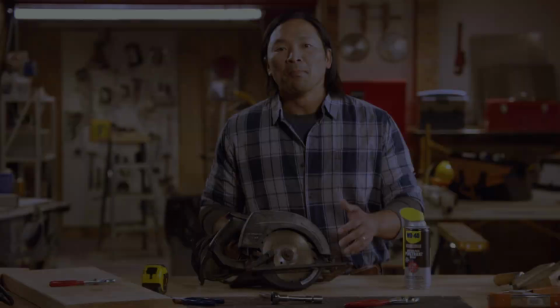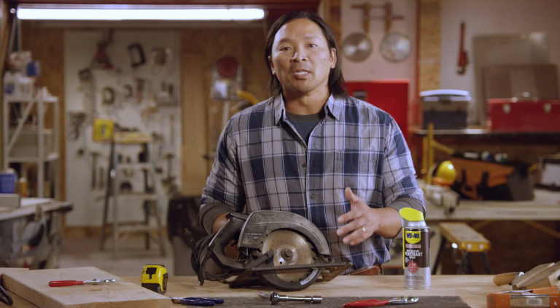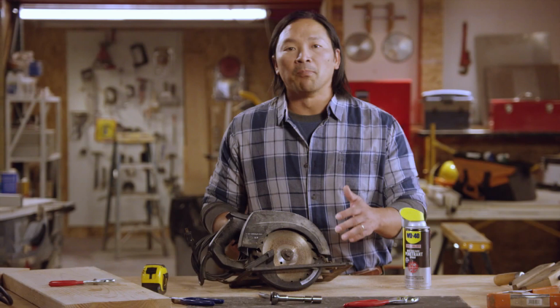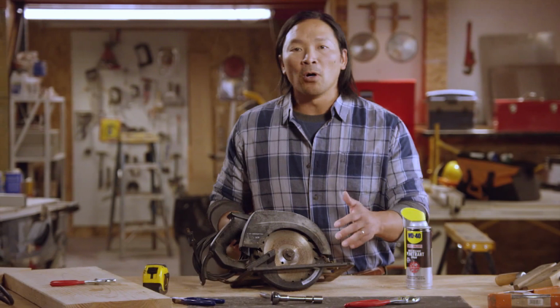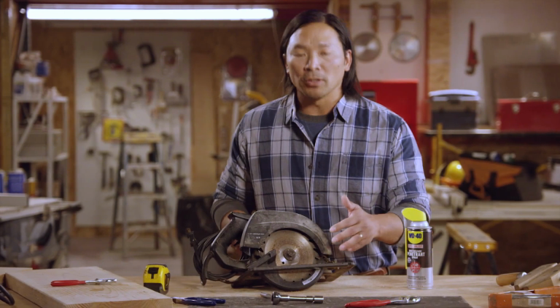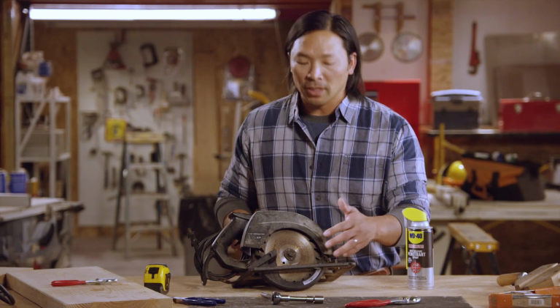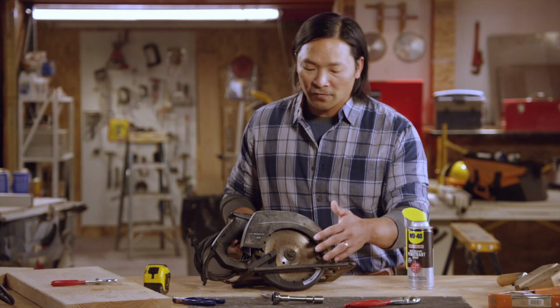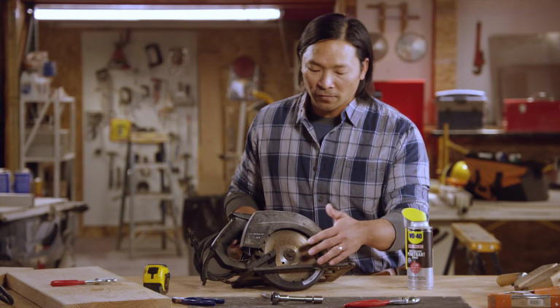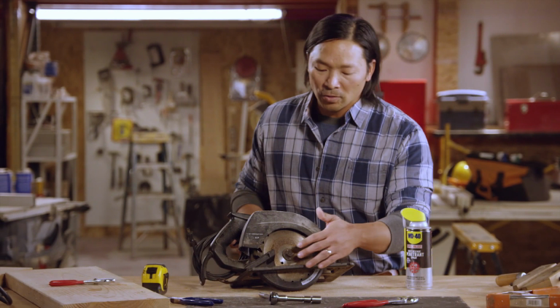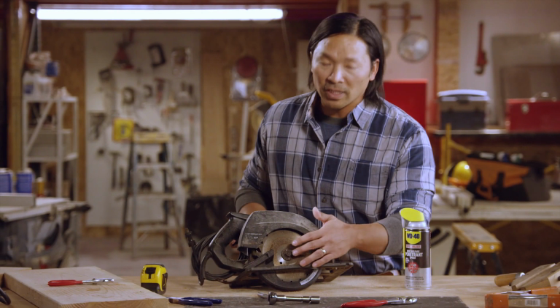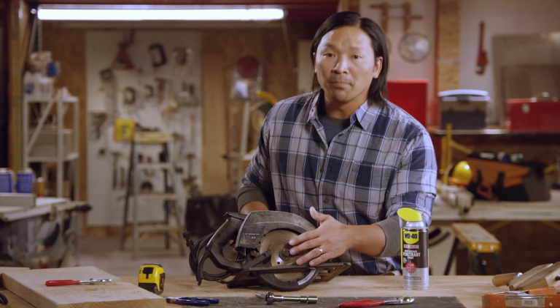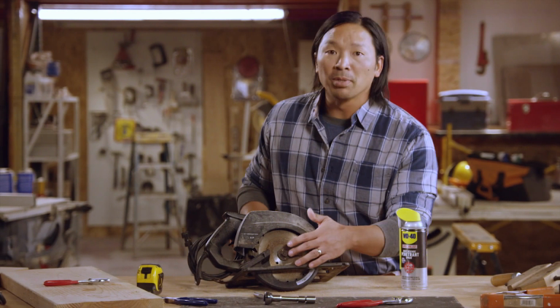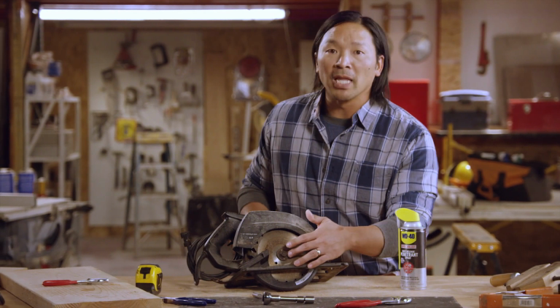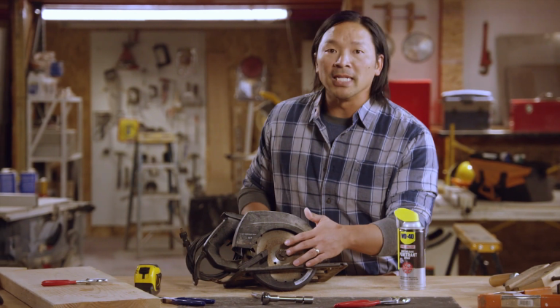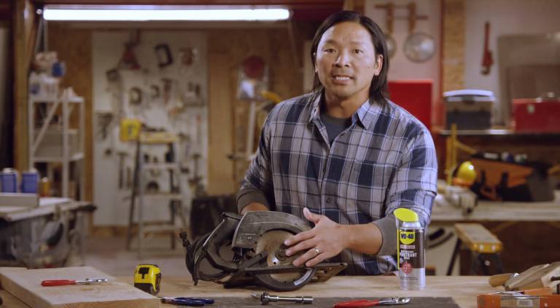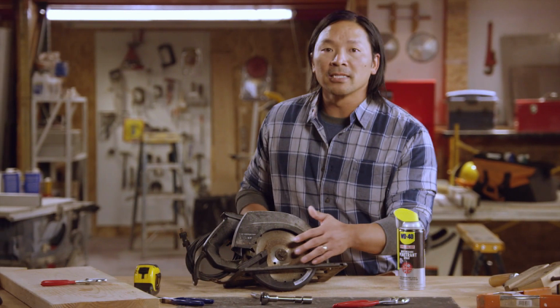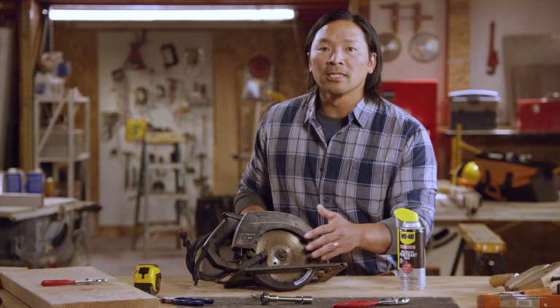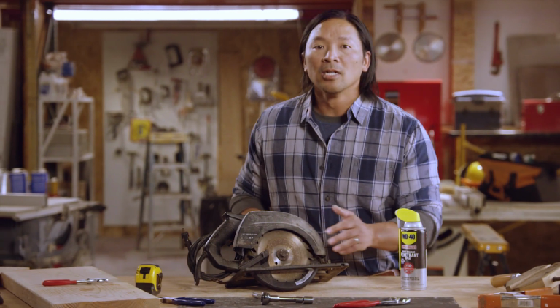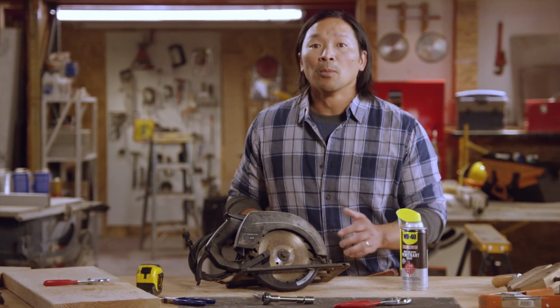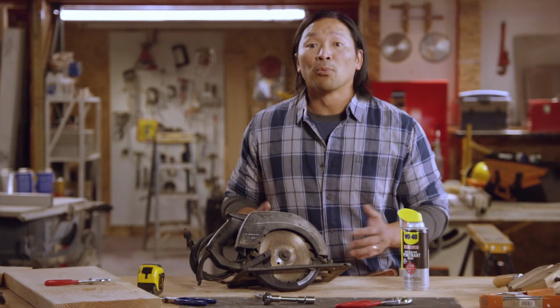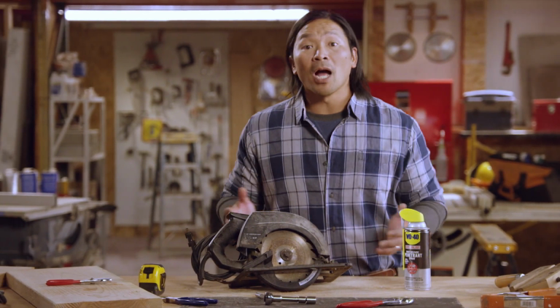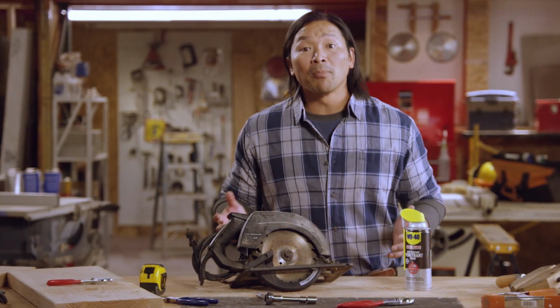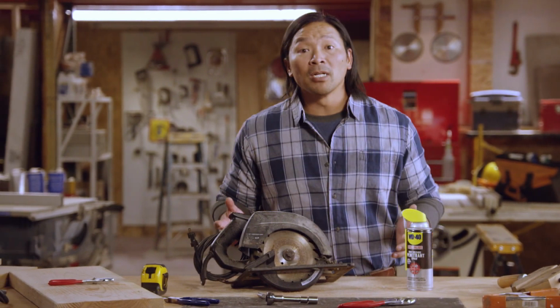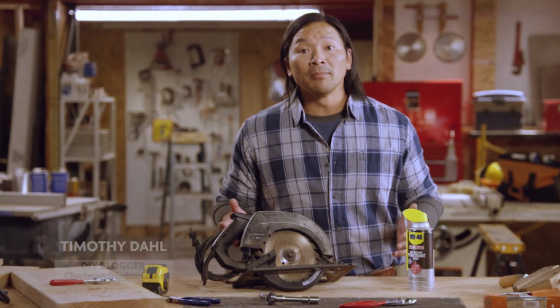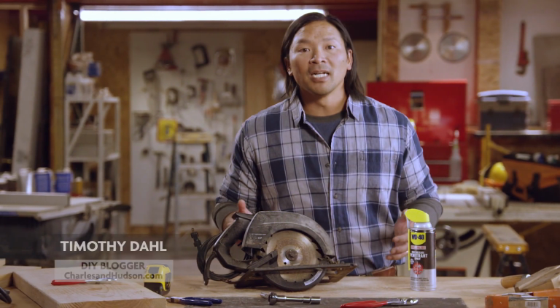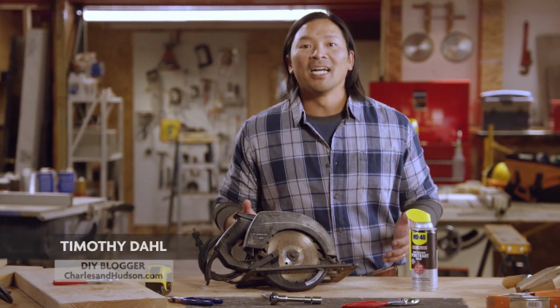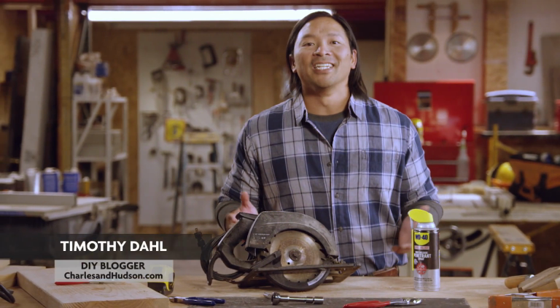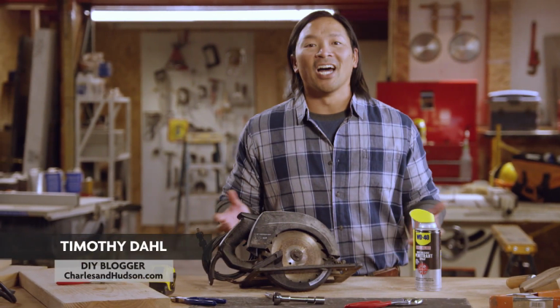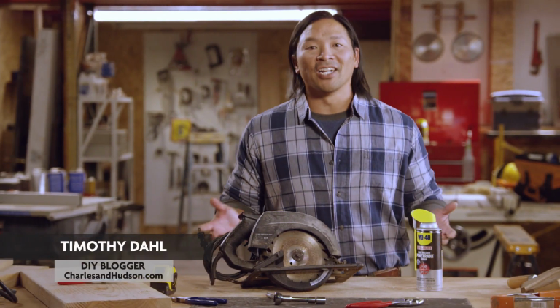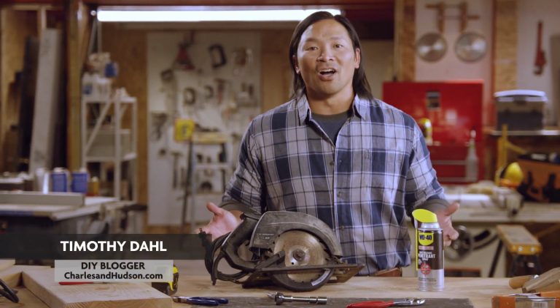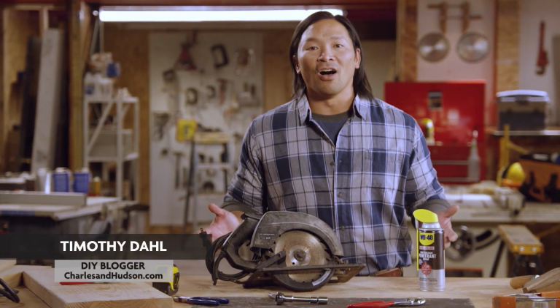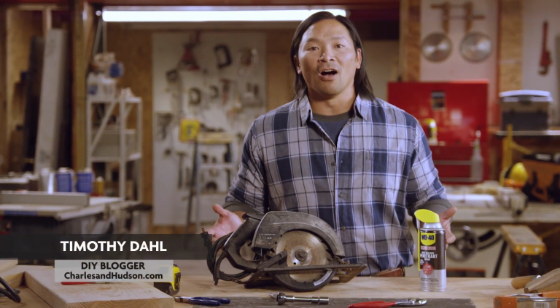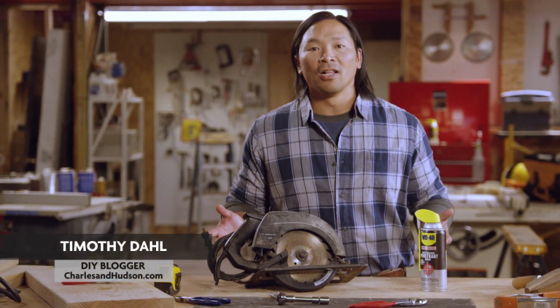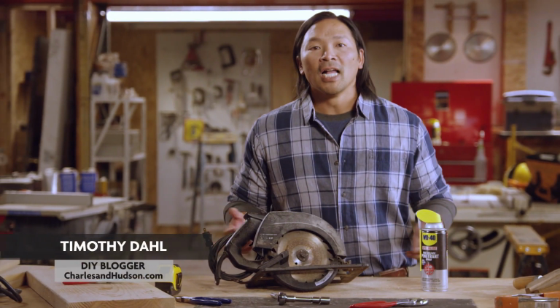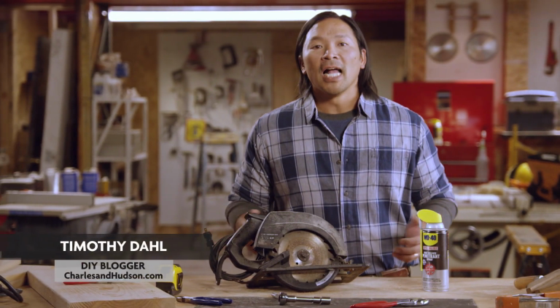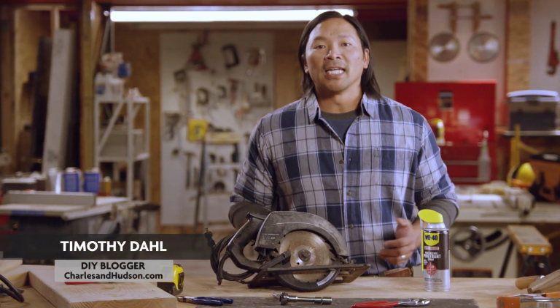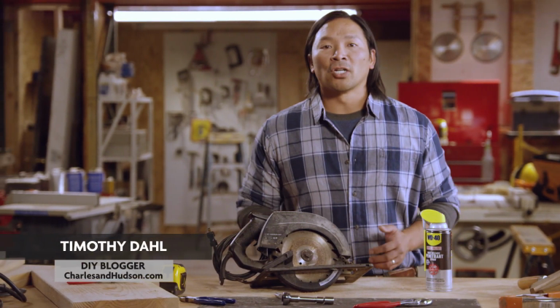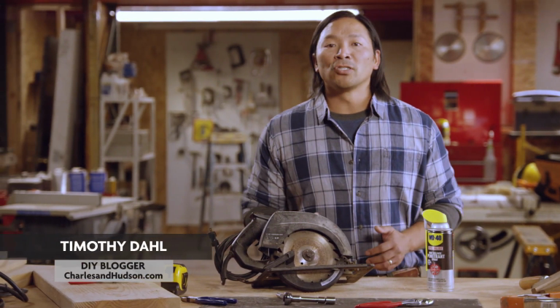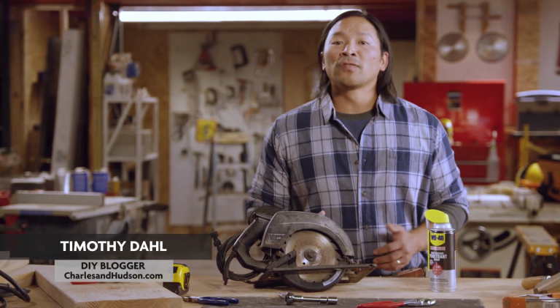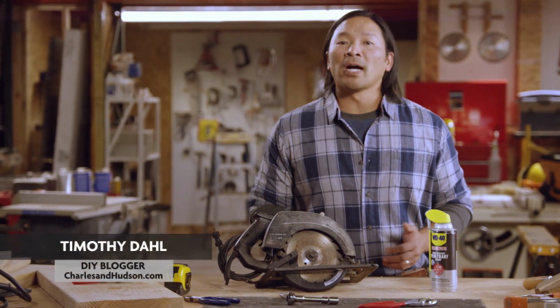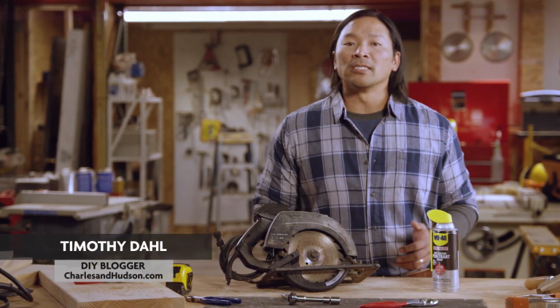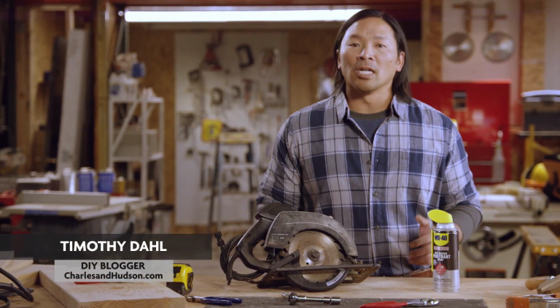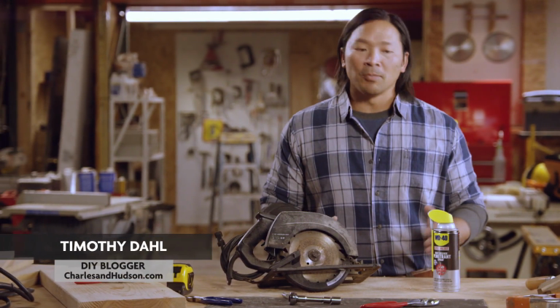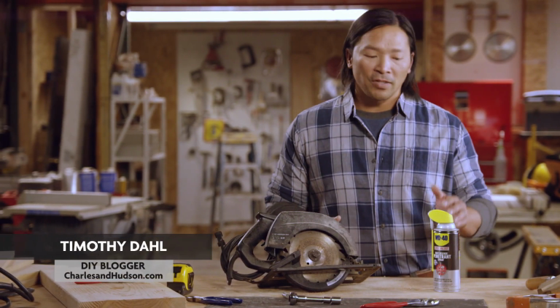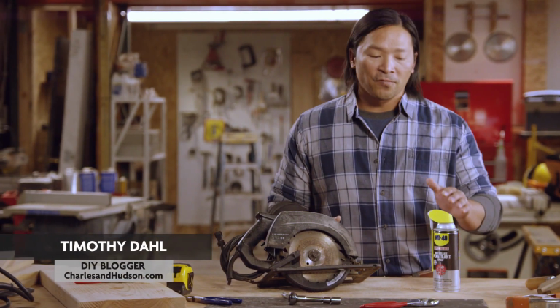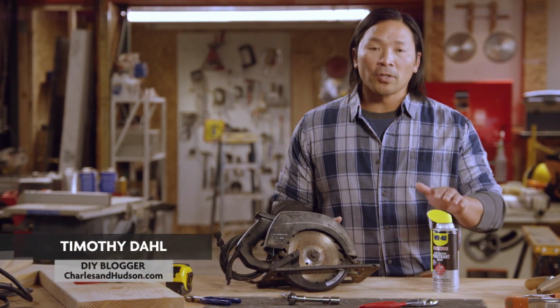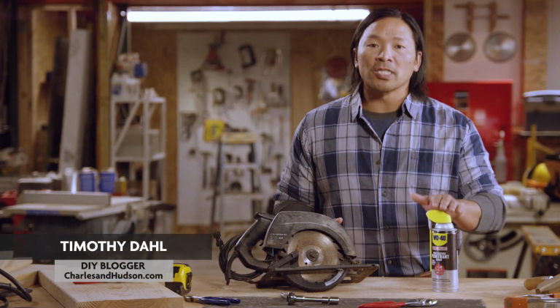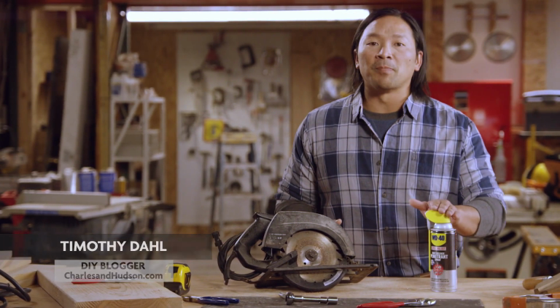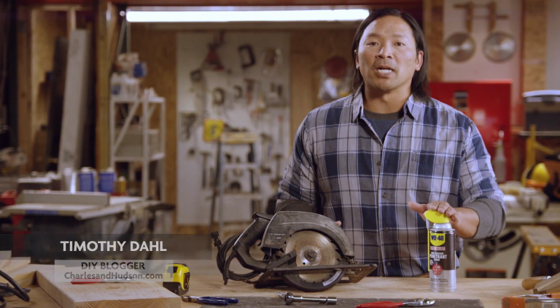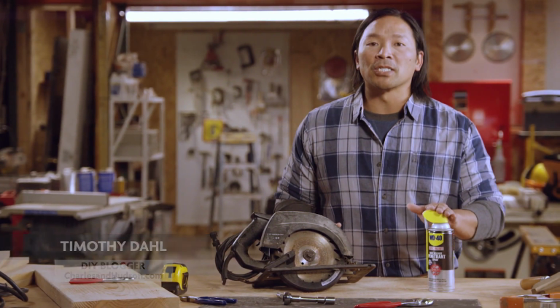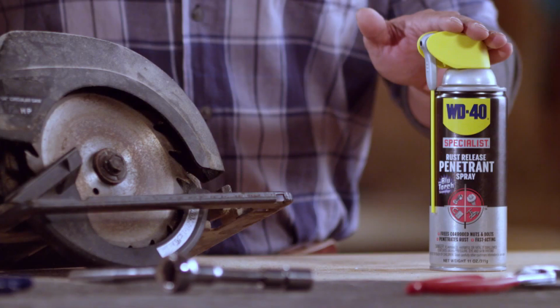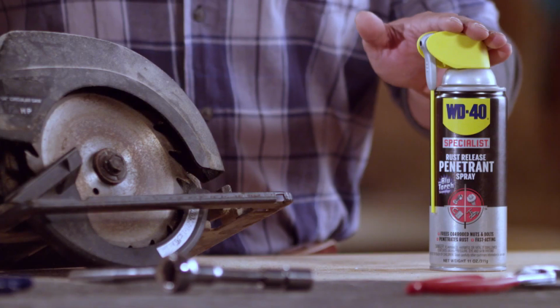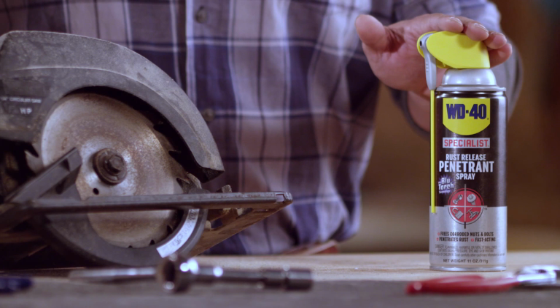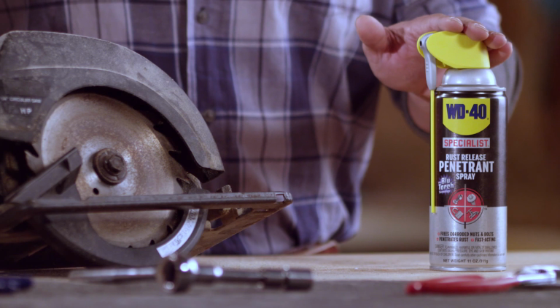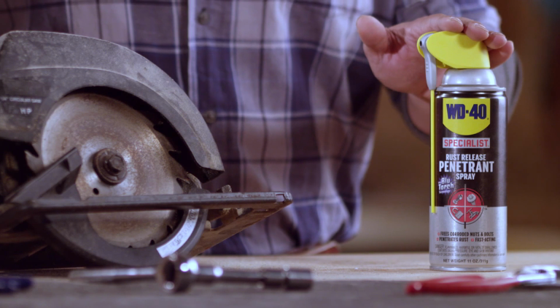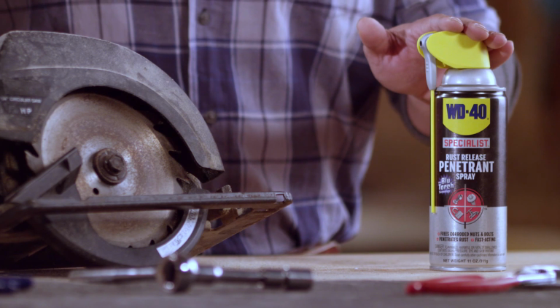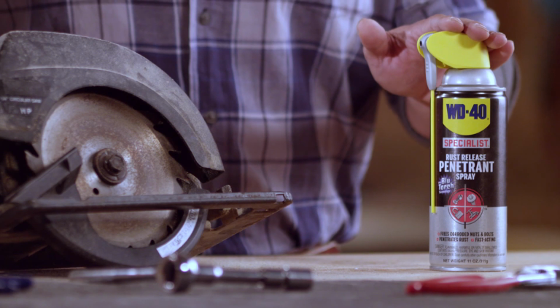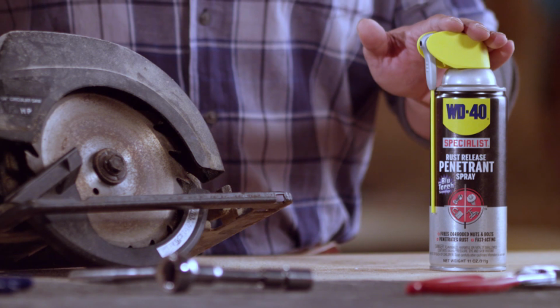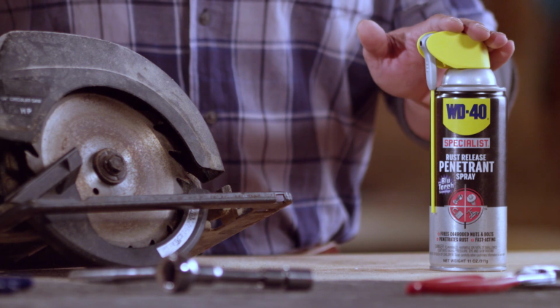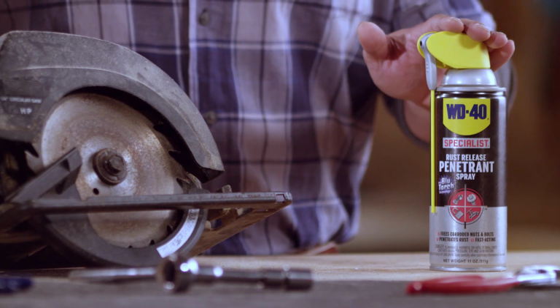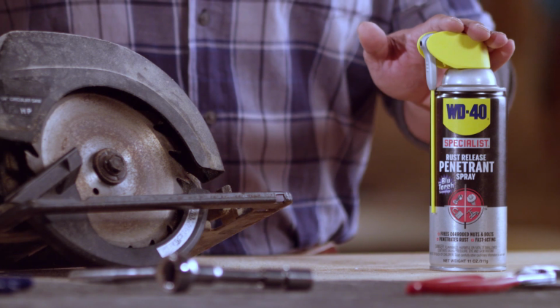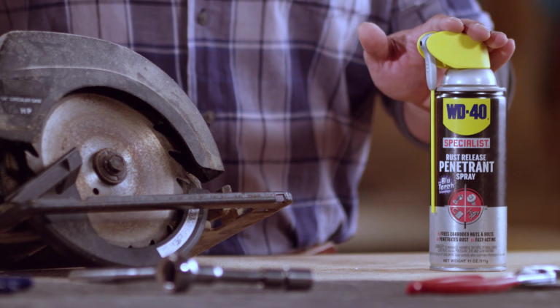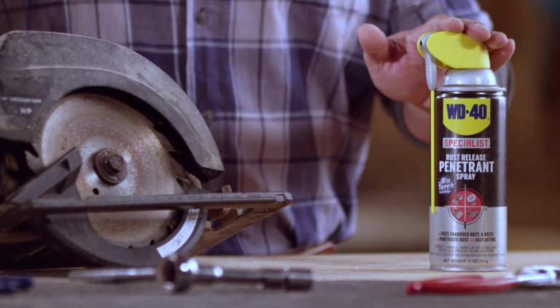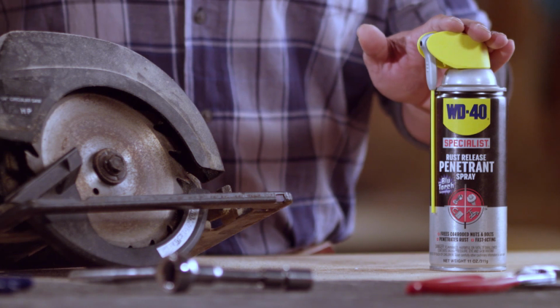The bolt is frozen in place. Problem? Not at all. As long as you've got WD-40 Specialist Rust Release Penetrant.